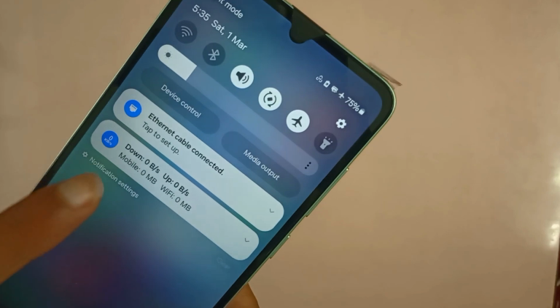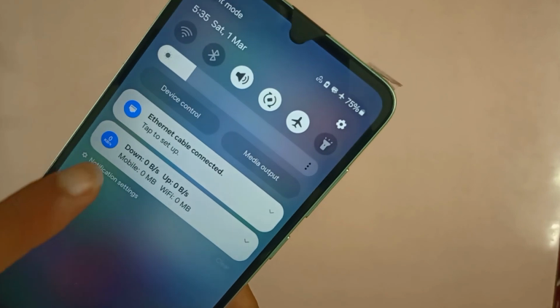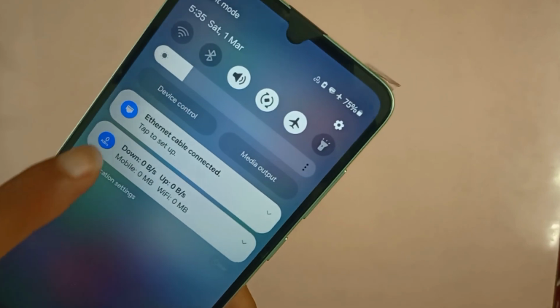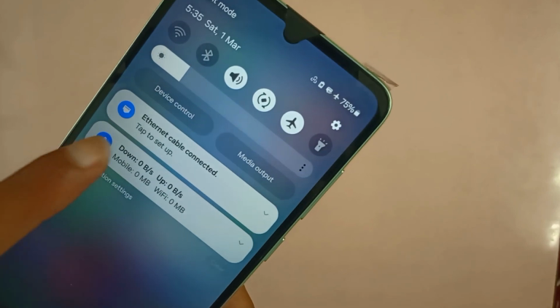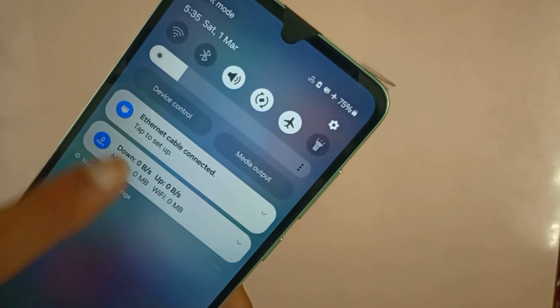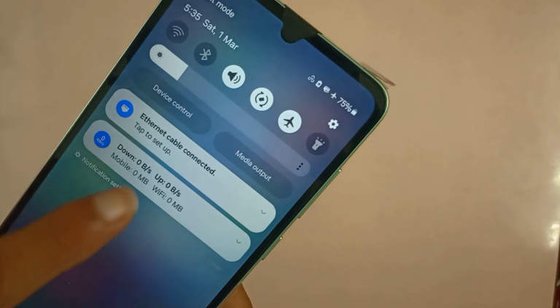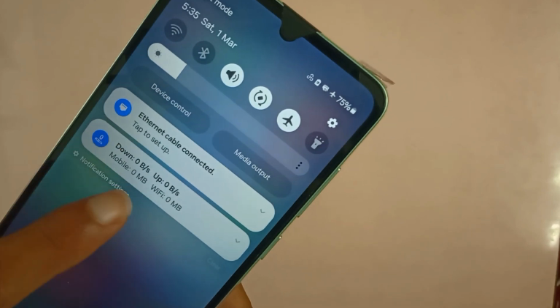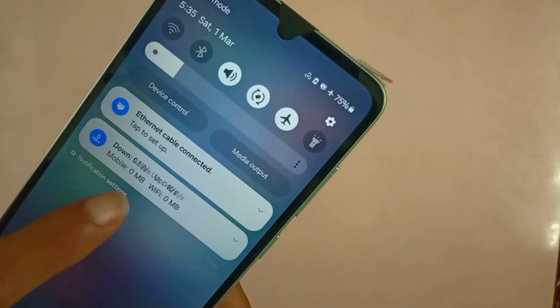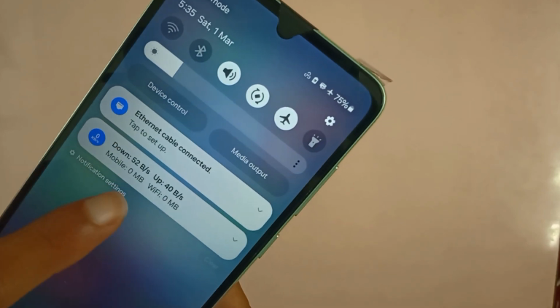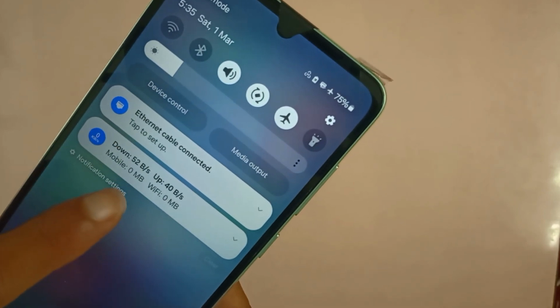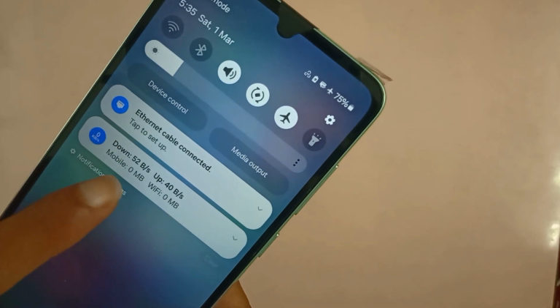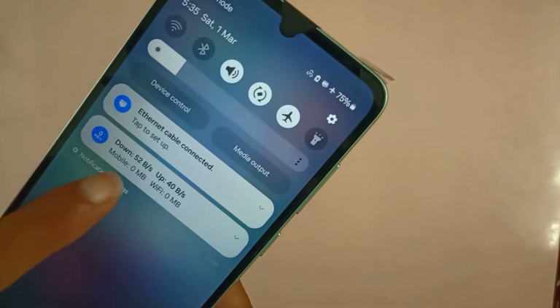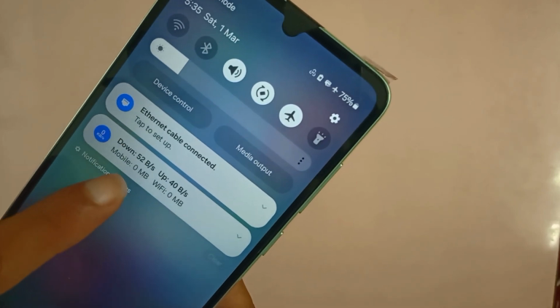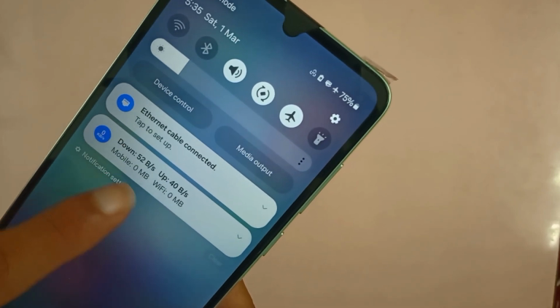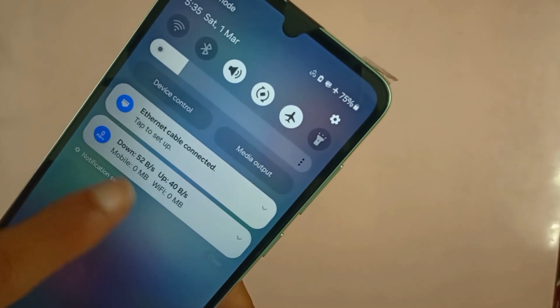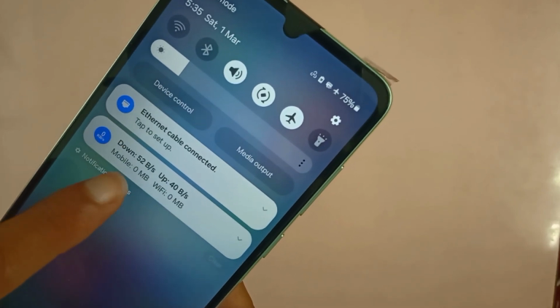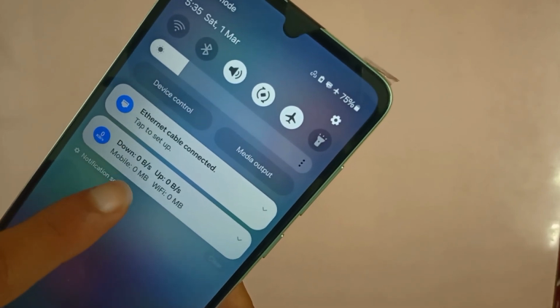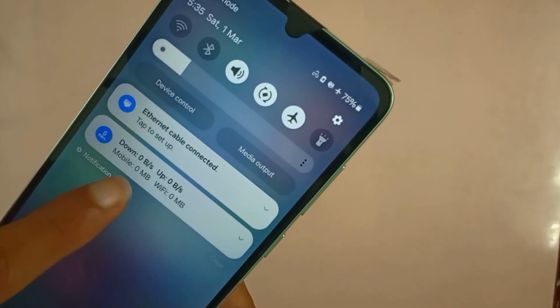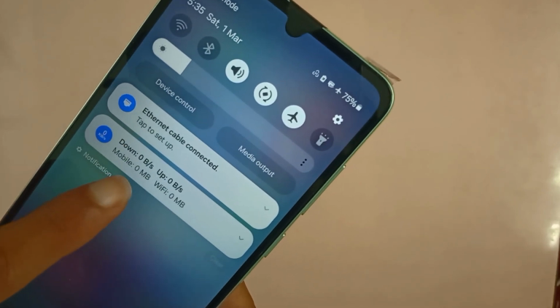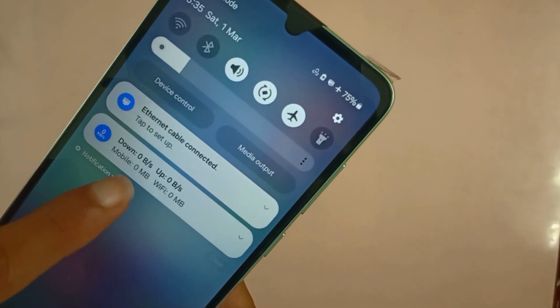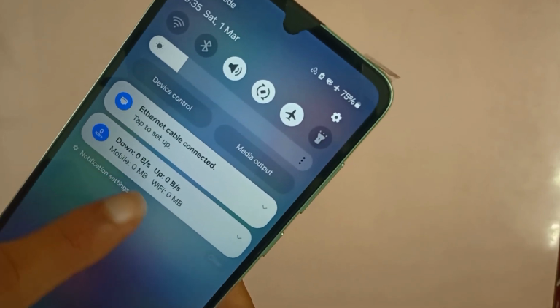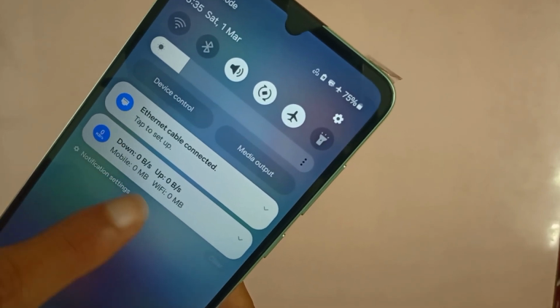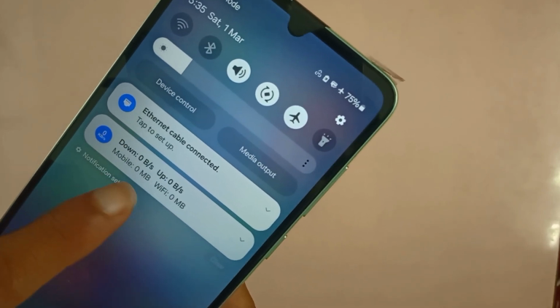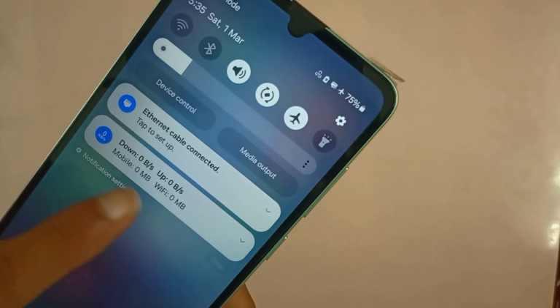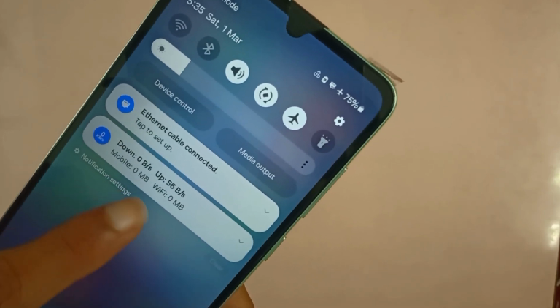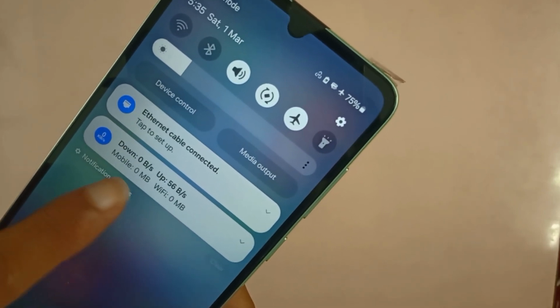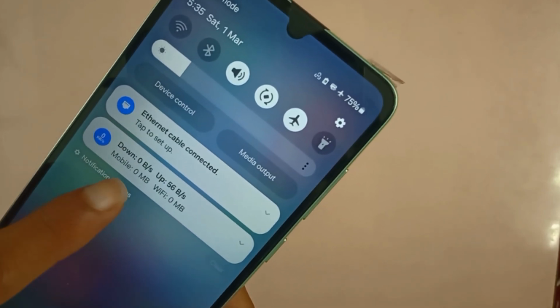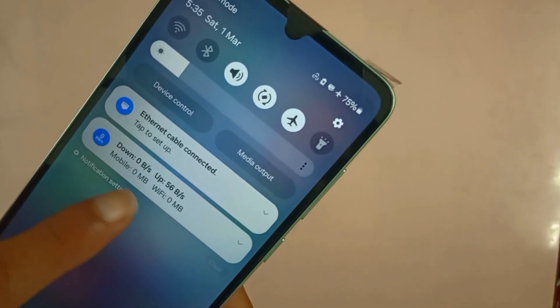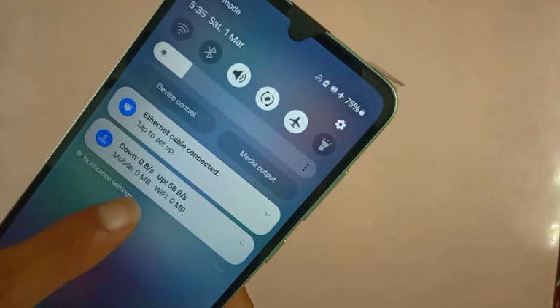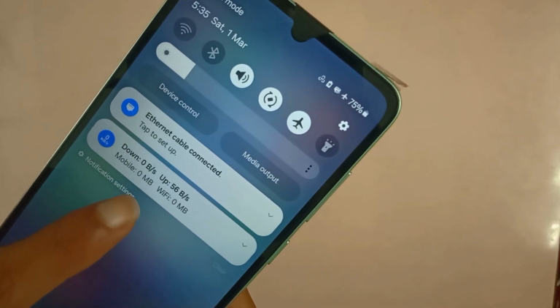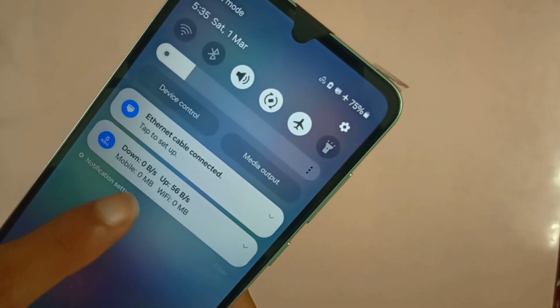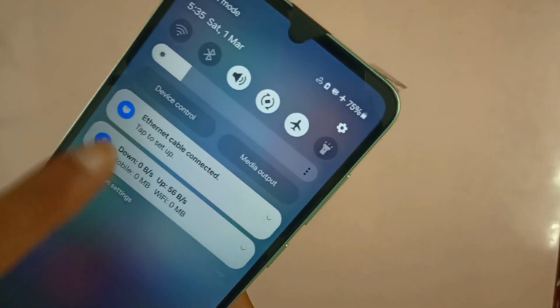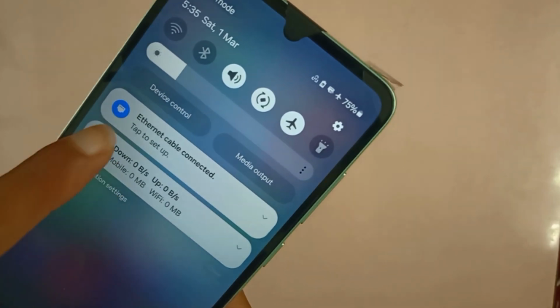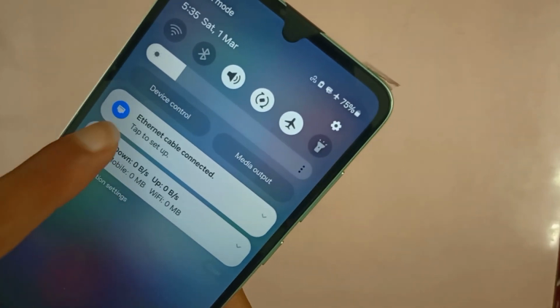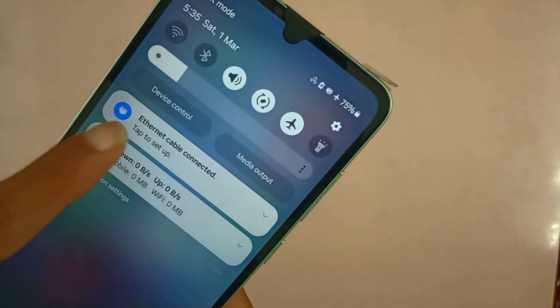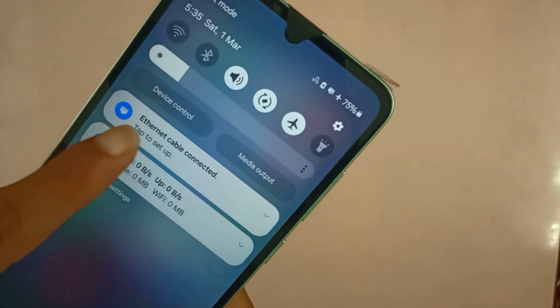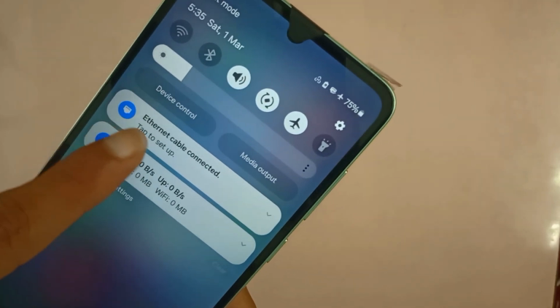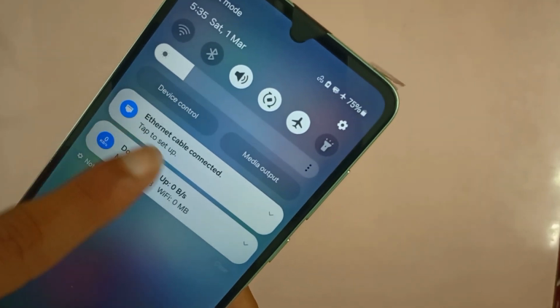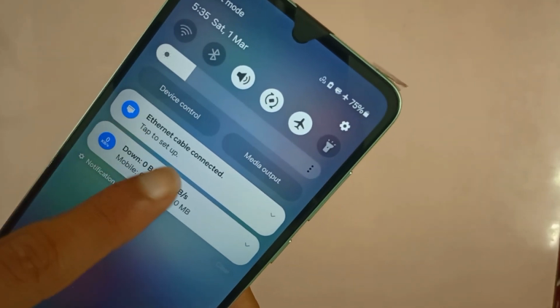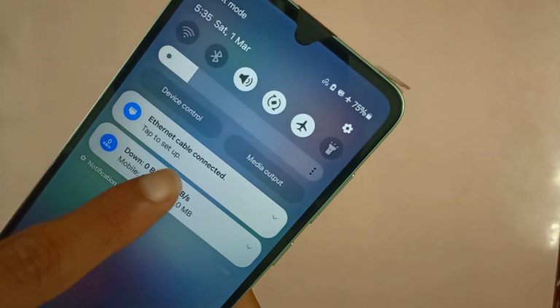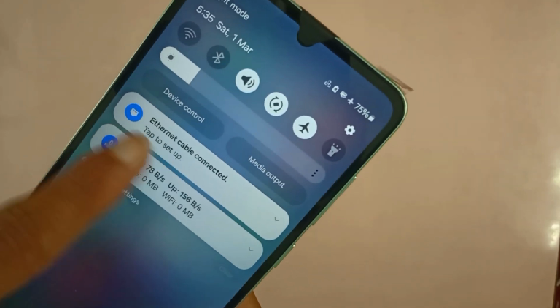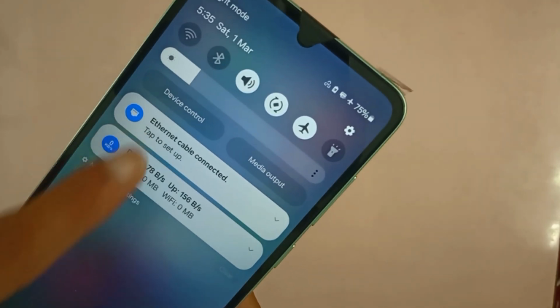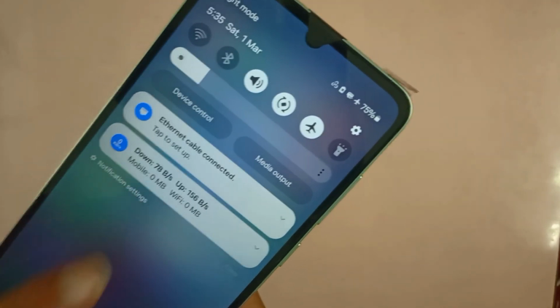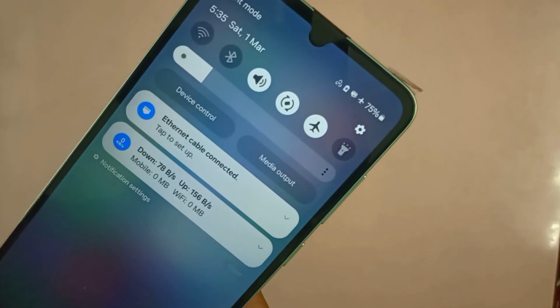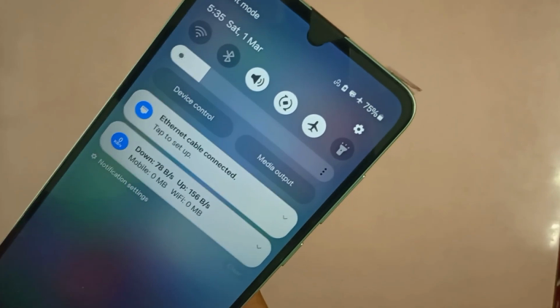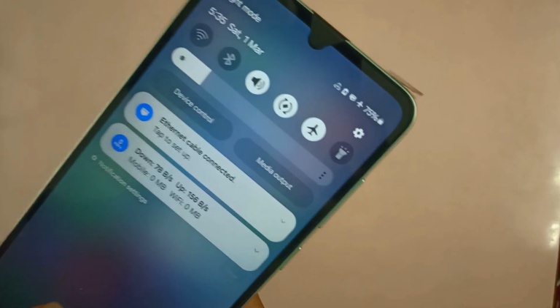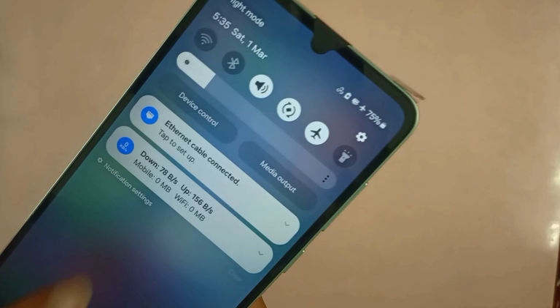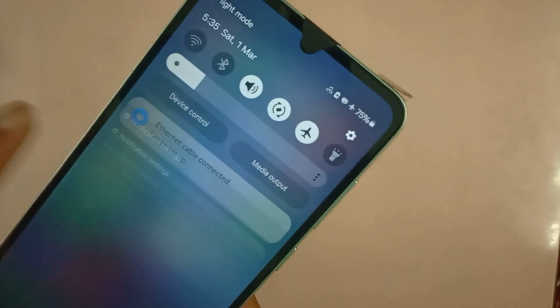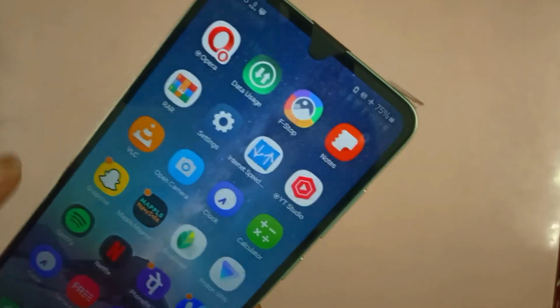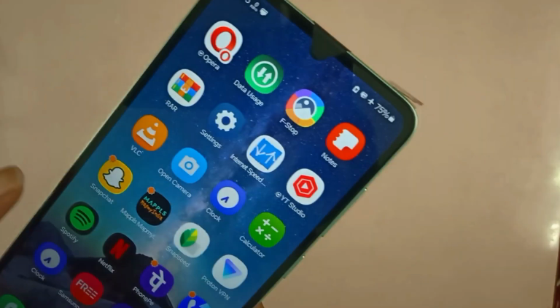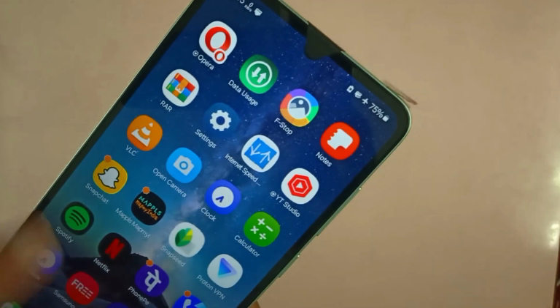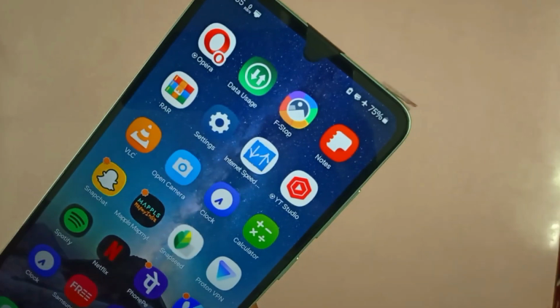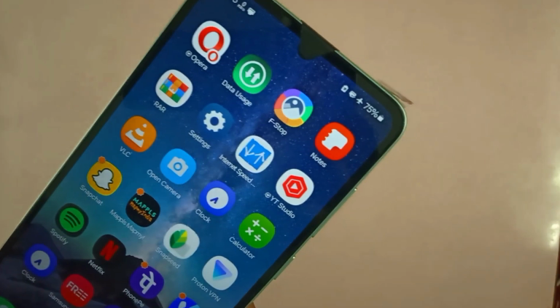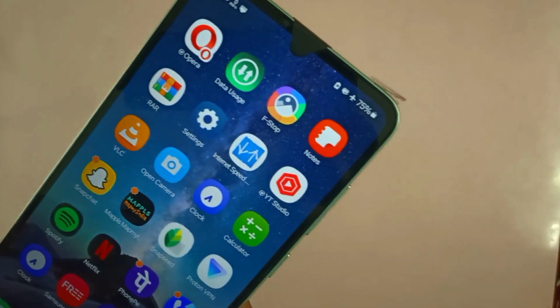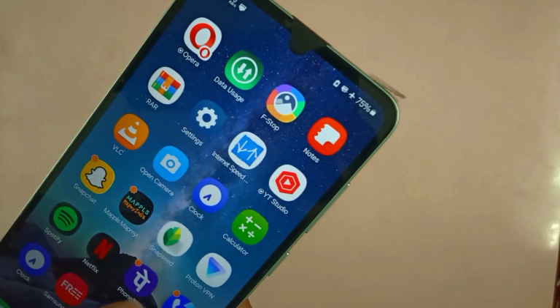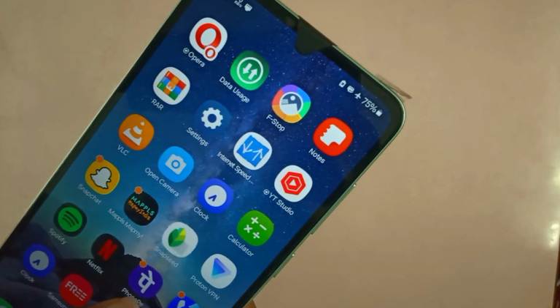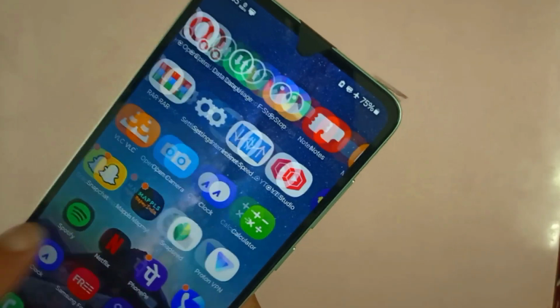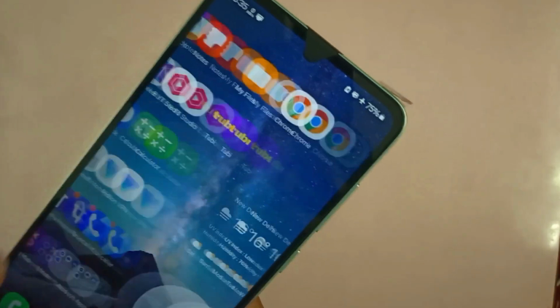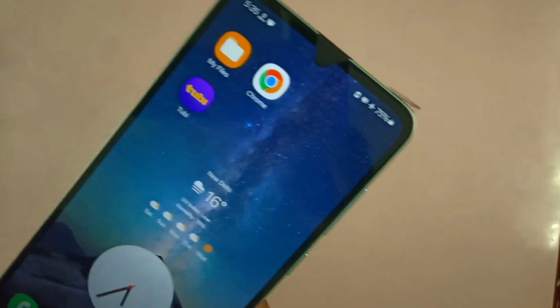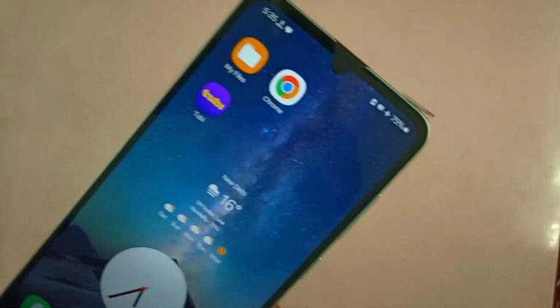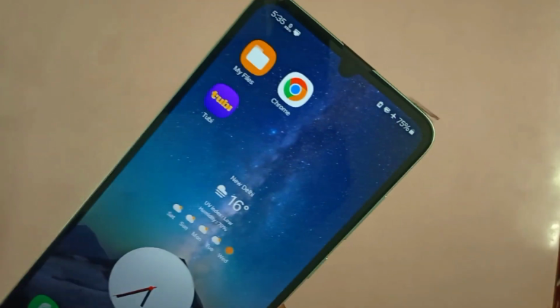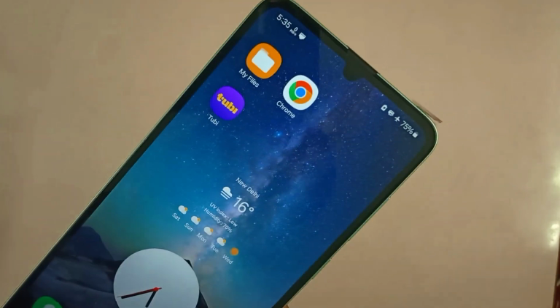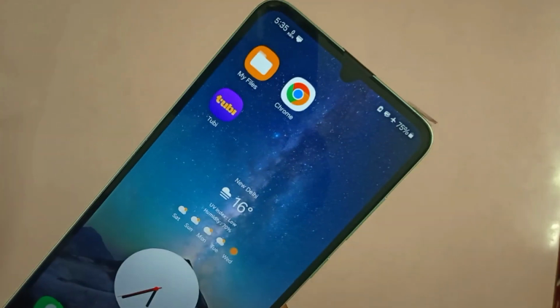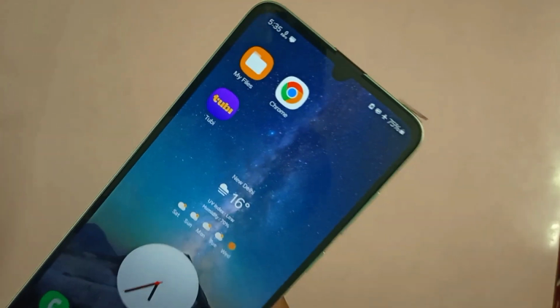And if we go into the notification panel, as you can see, we now have upload and download activity as well, and it says 'ethernet cable connected.'